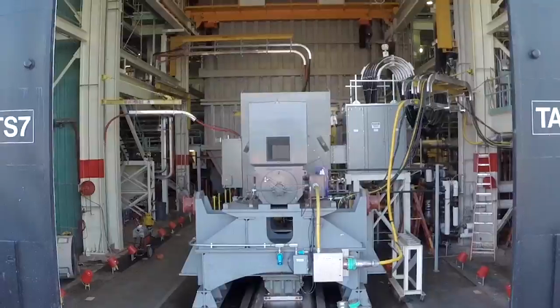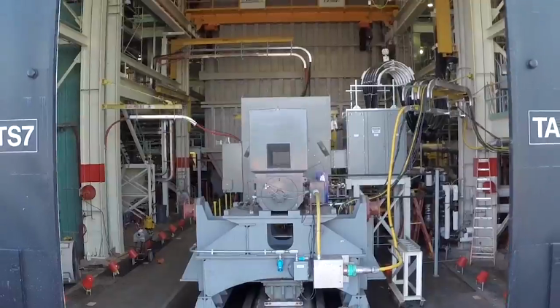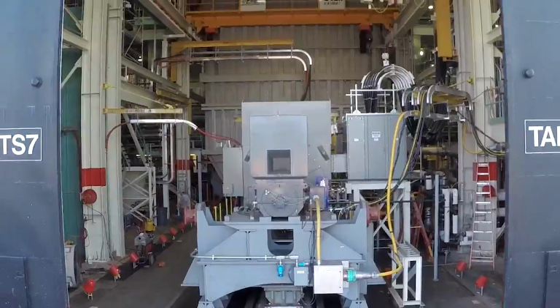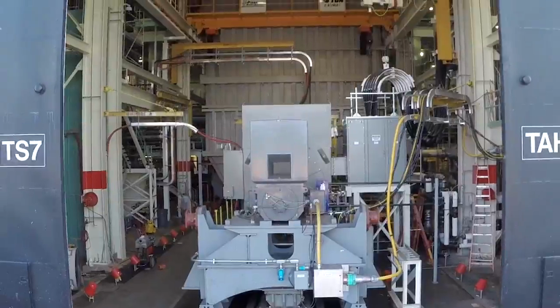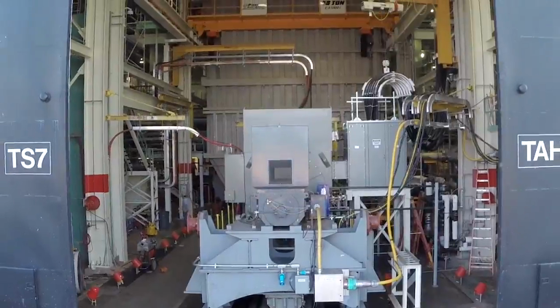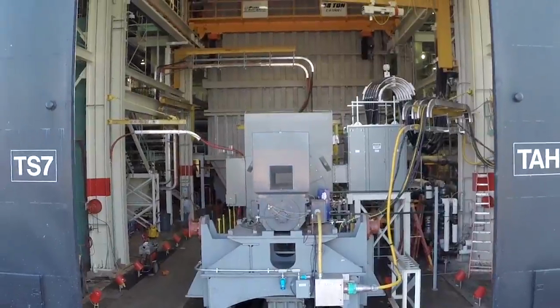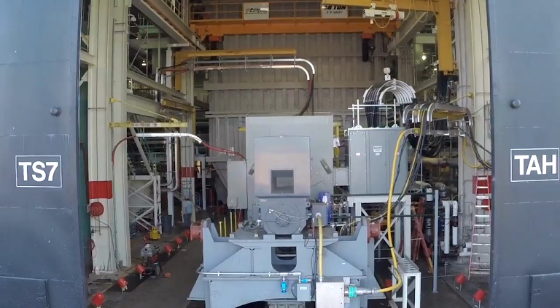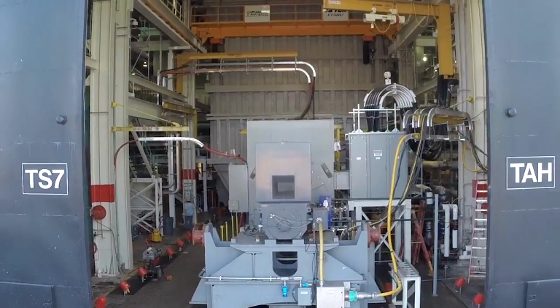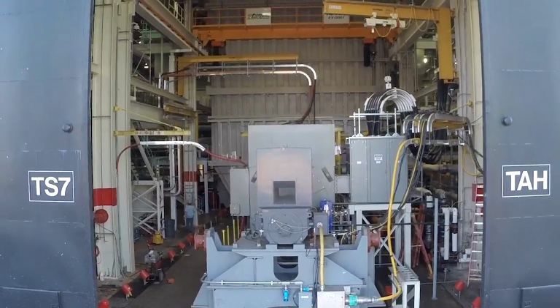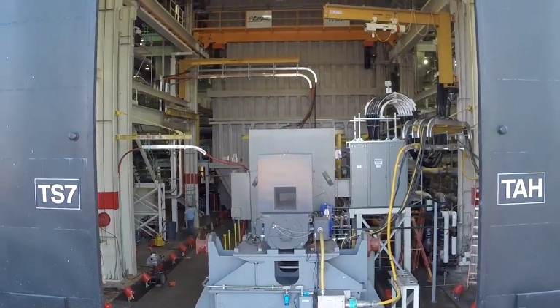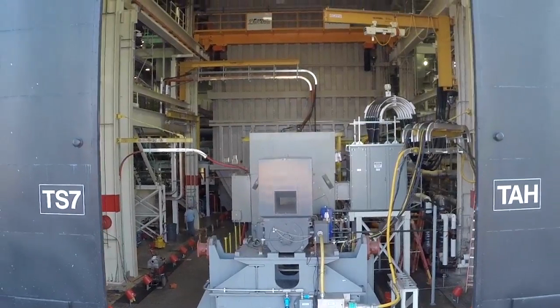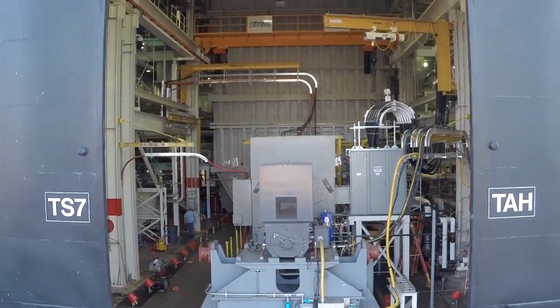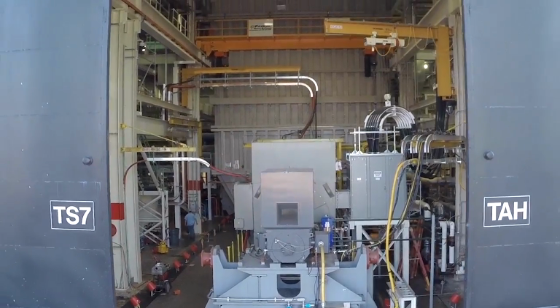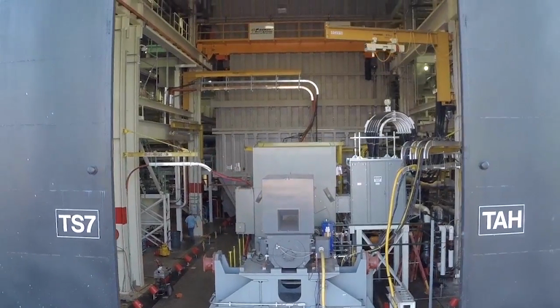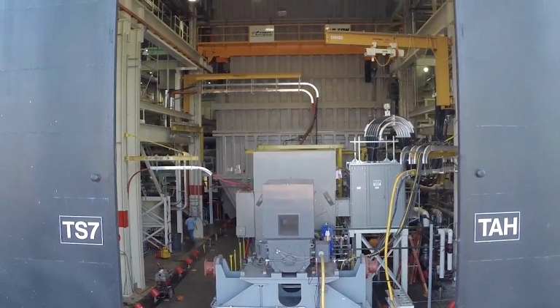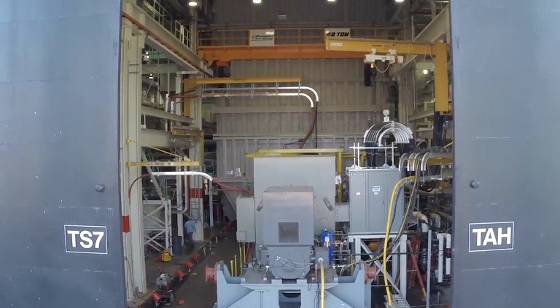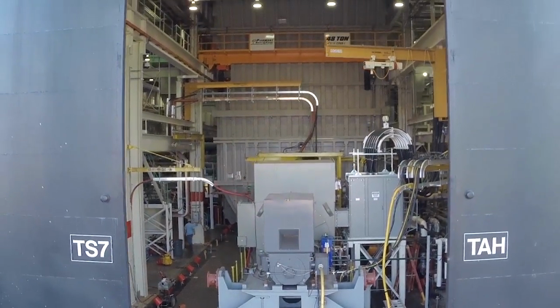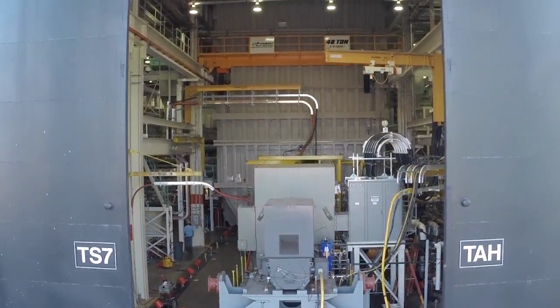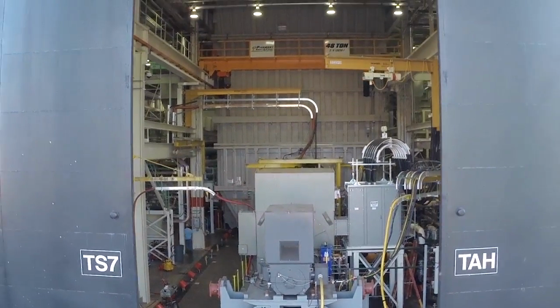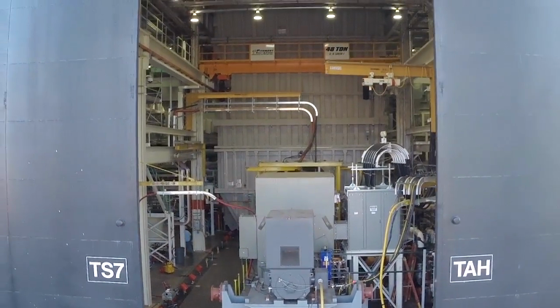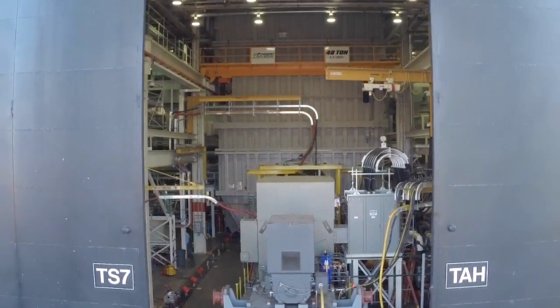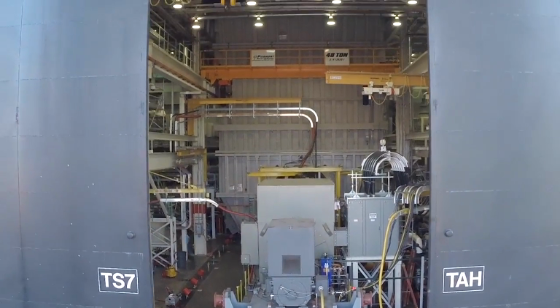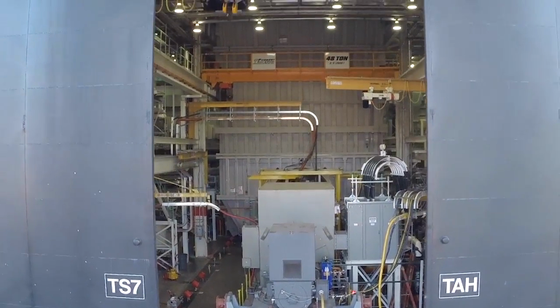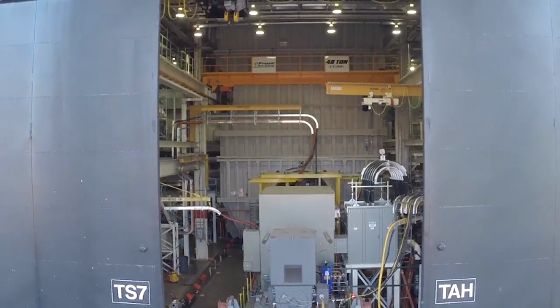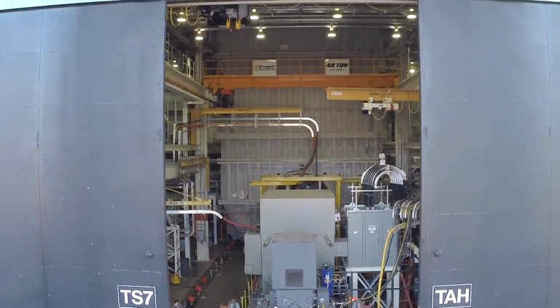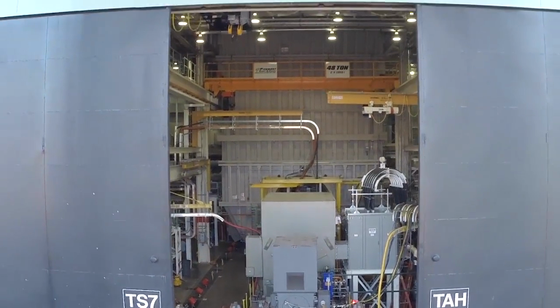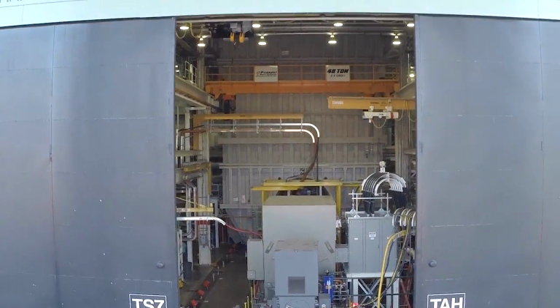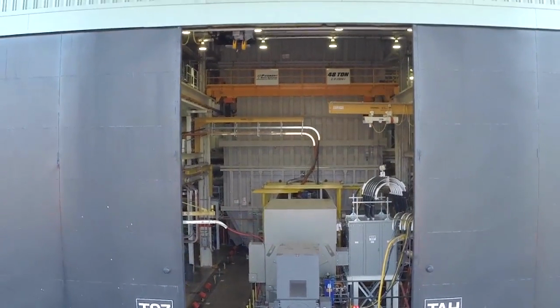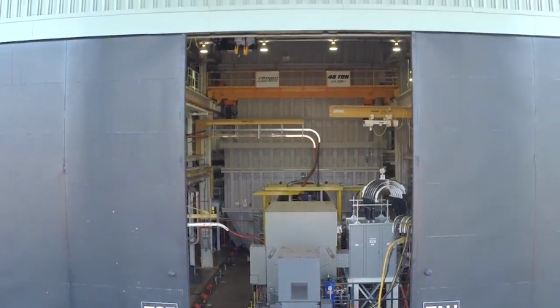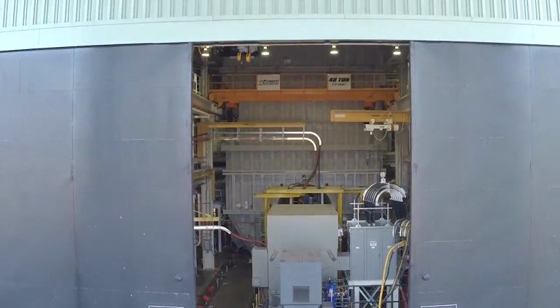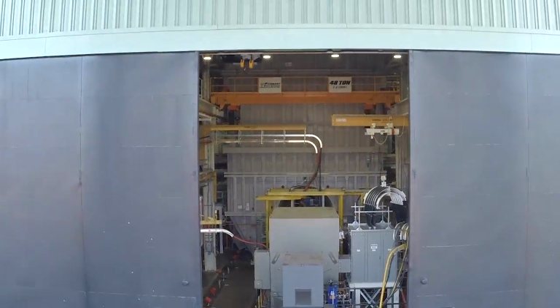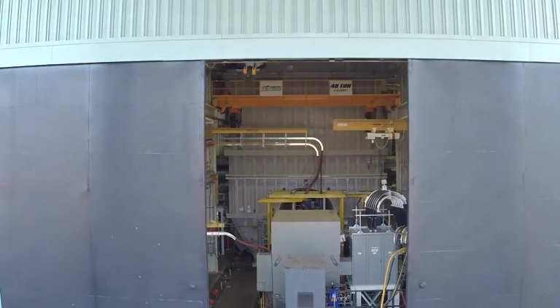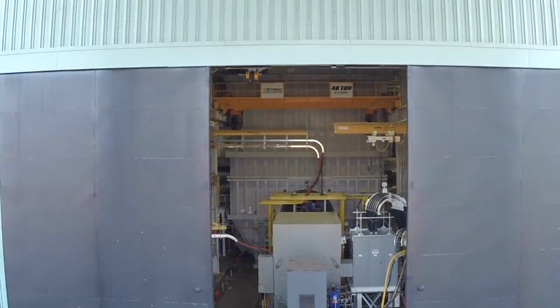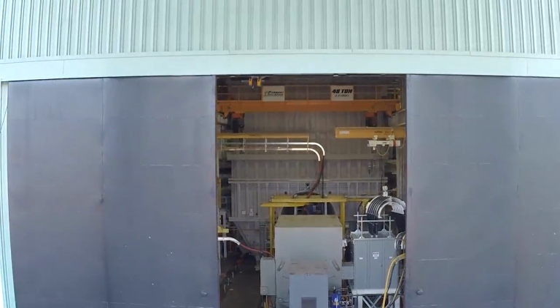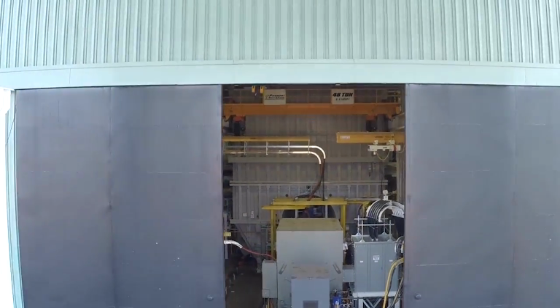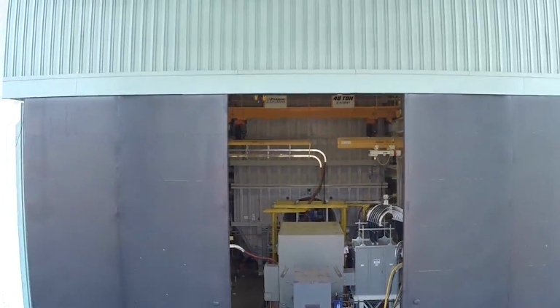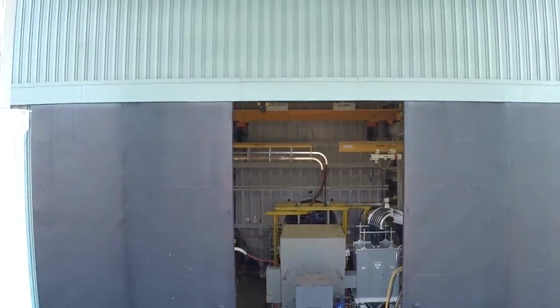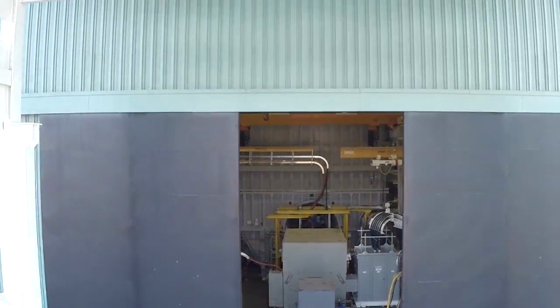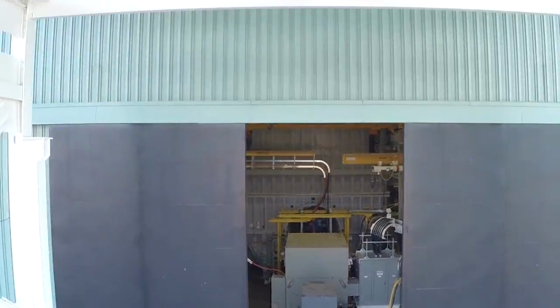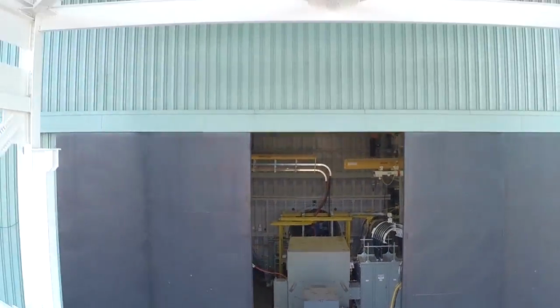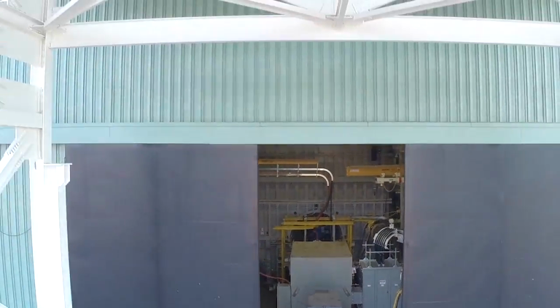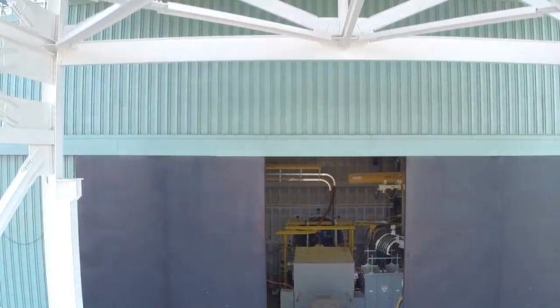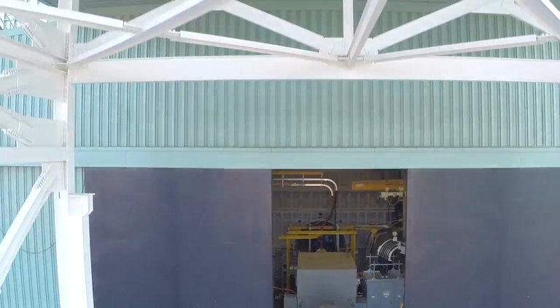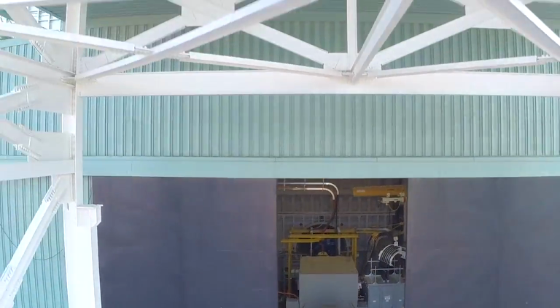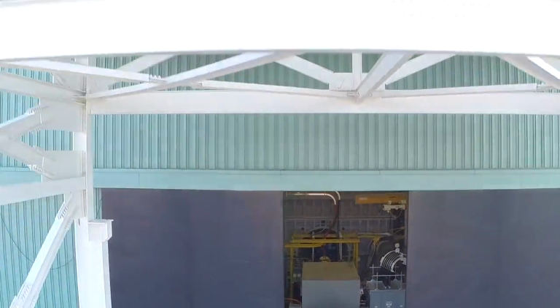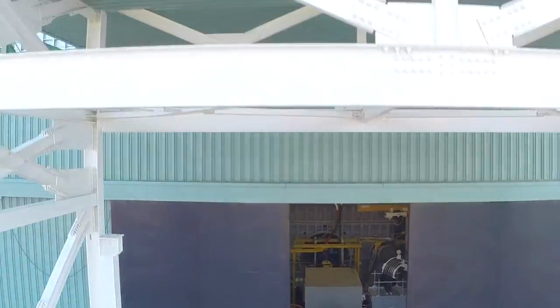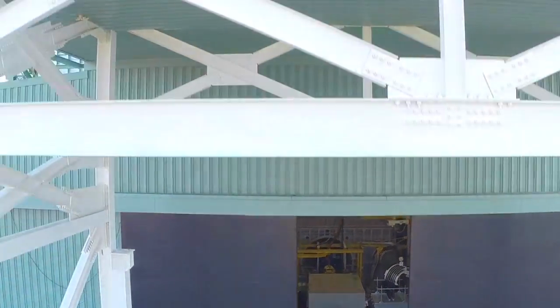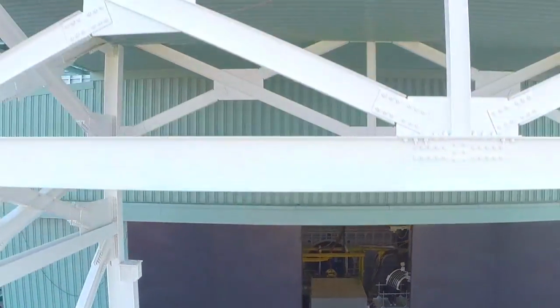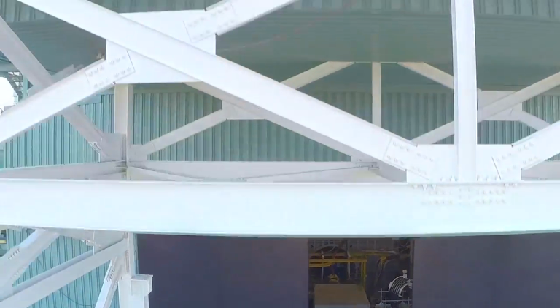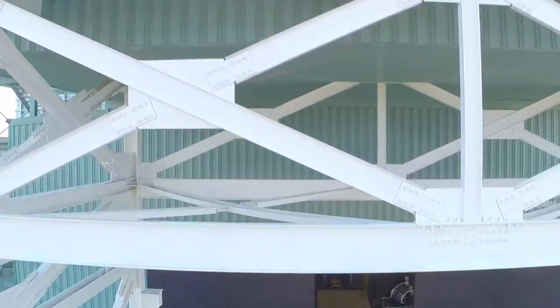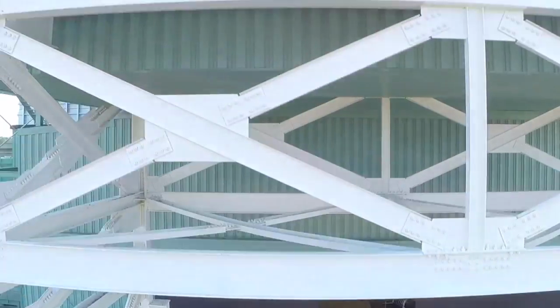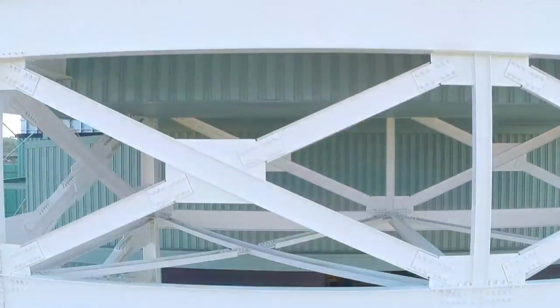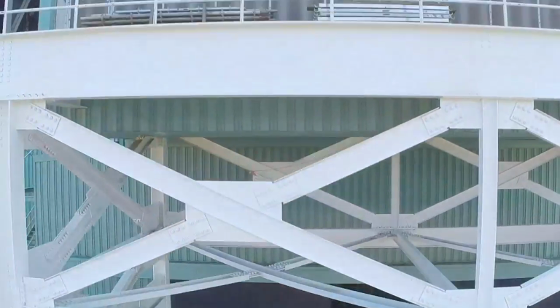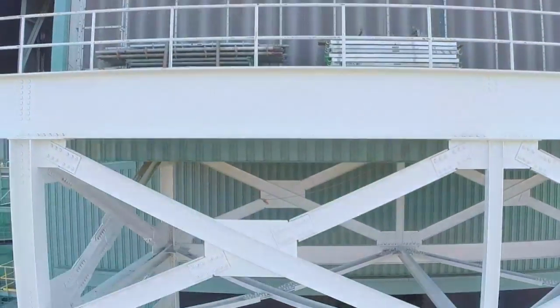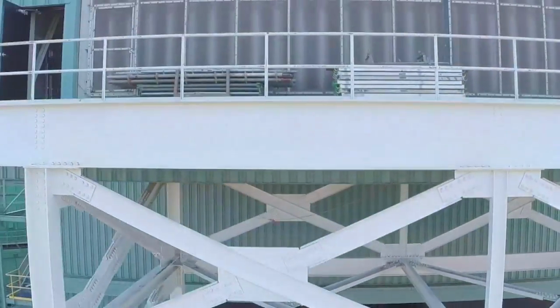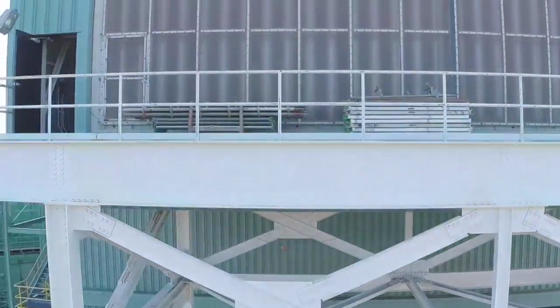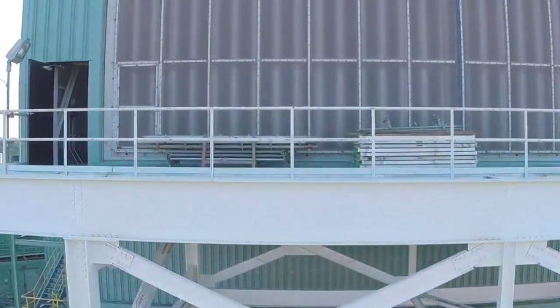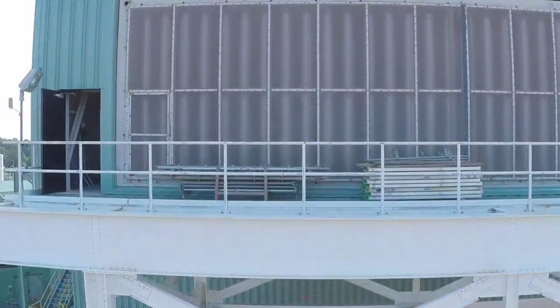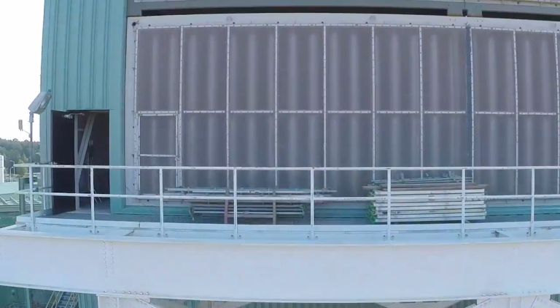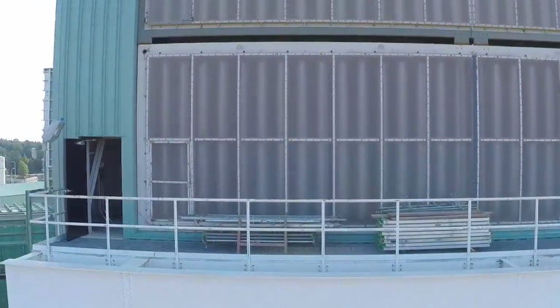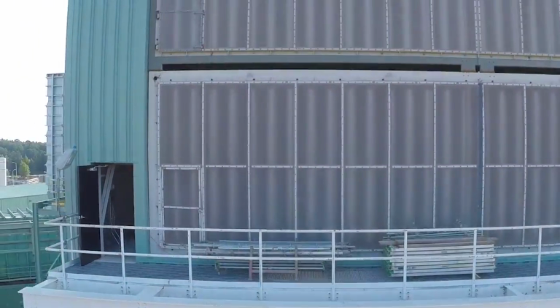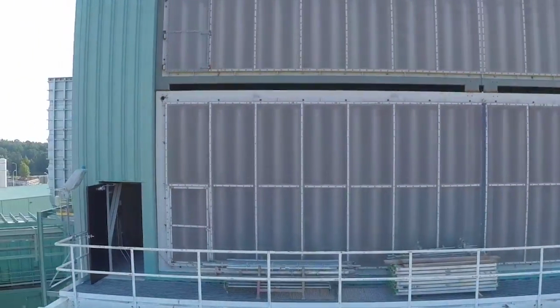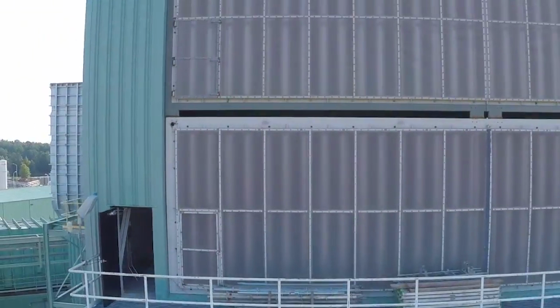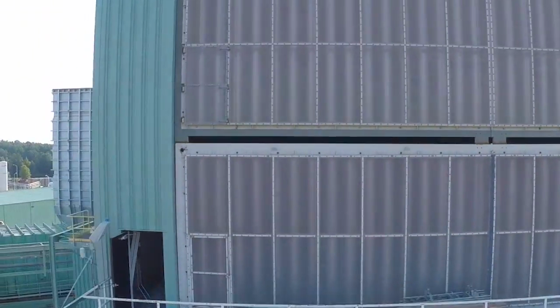The 9HA.01, when it's introduced into operation in France in 2016, will be the most efficient gas turbine in the world.